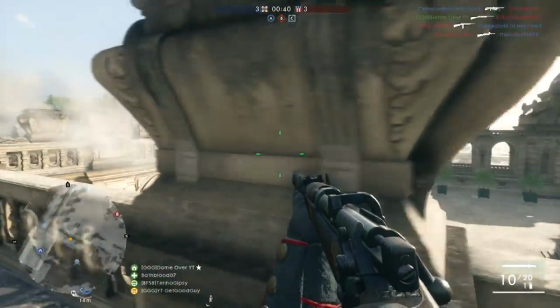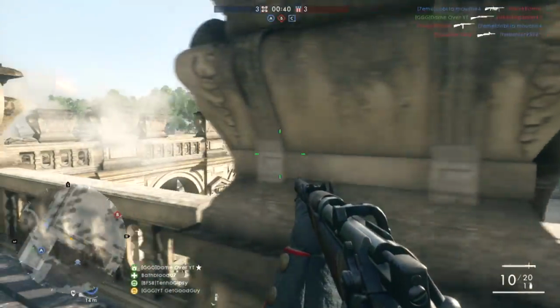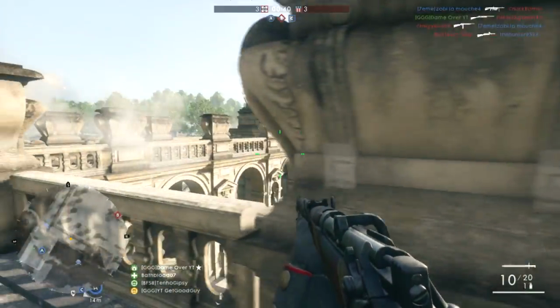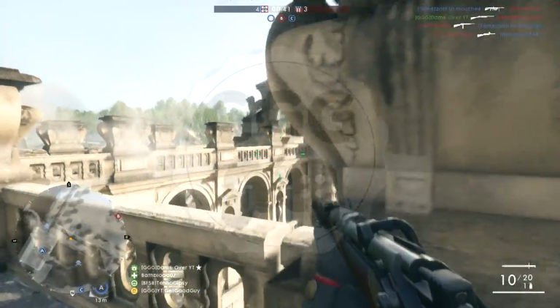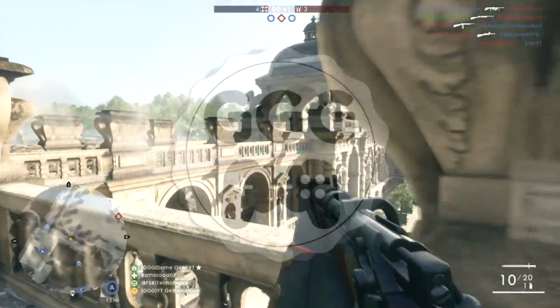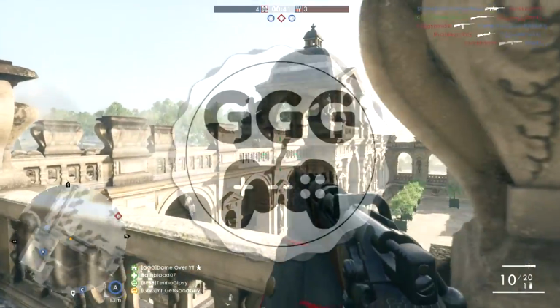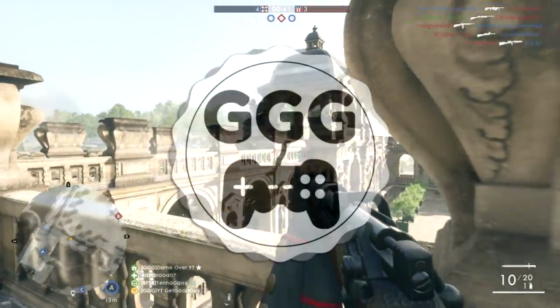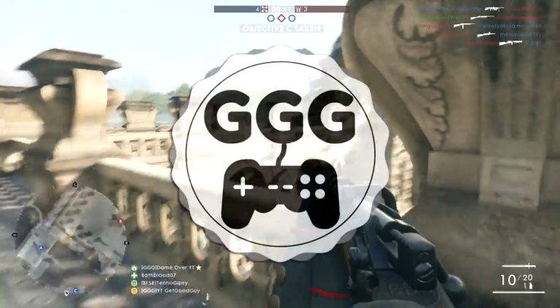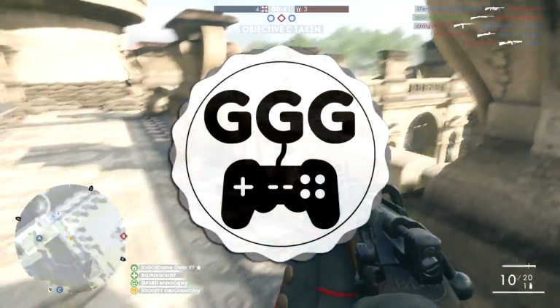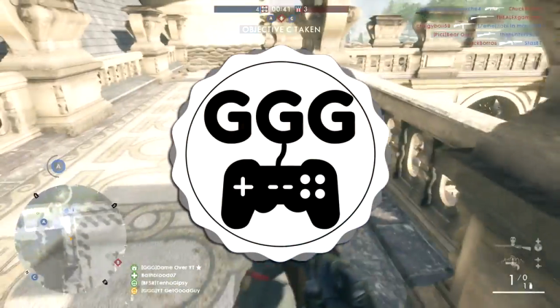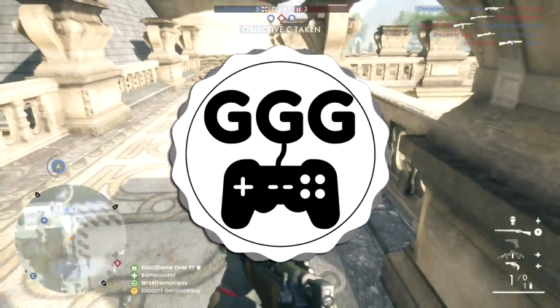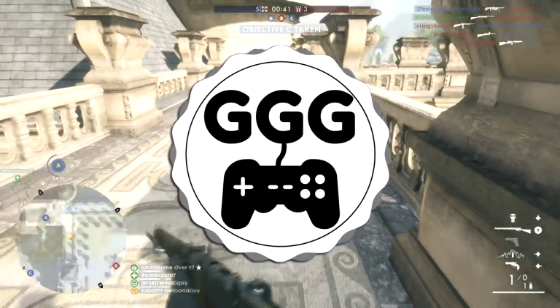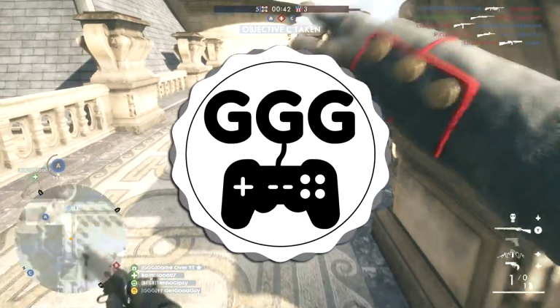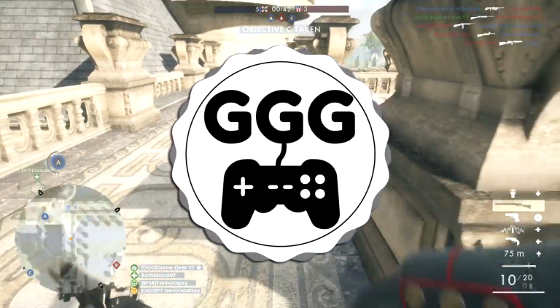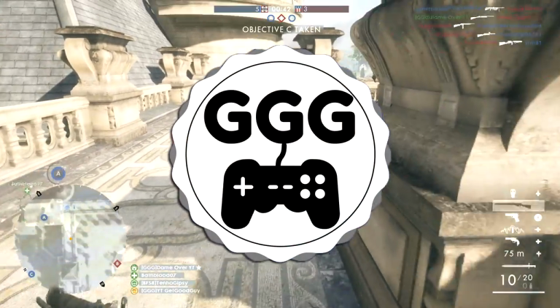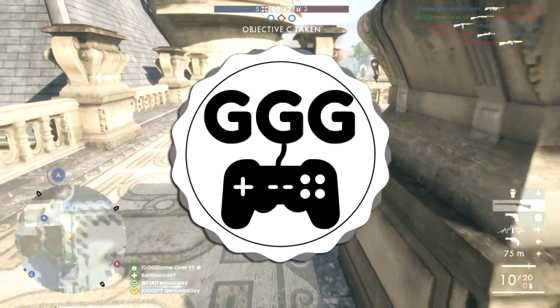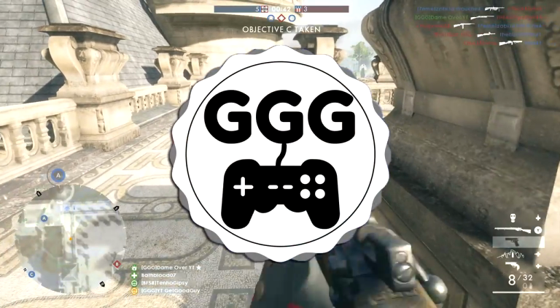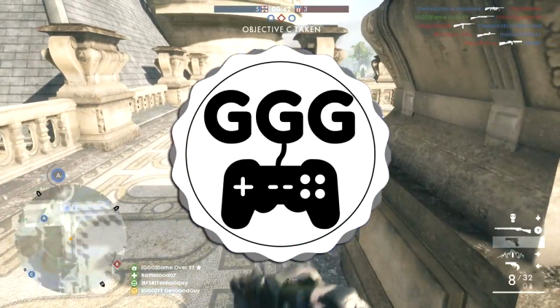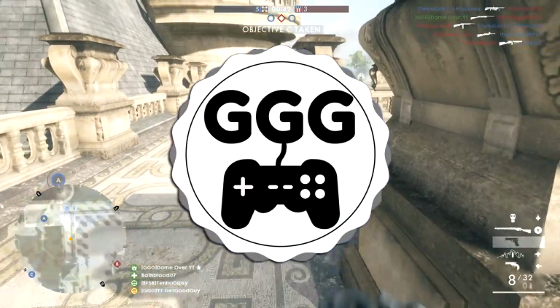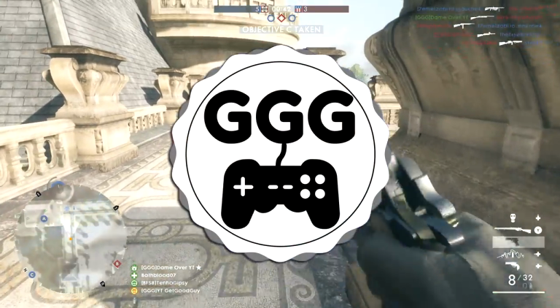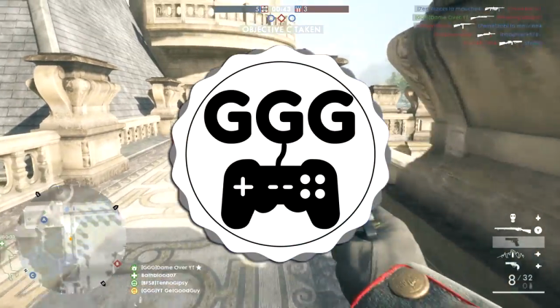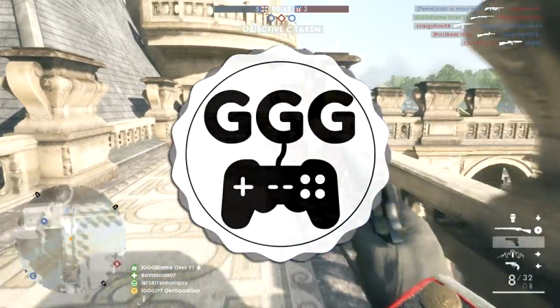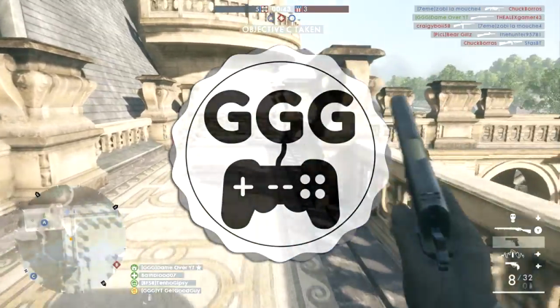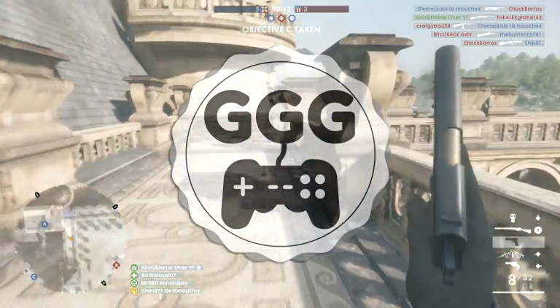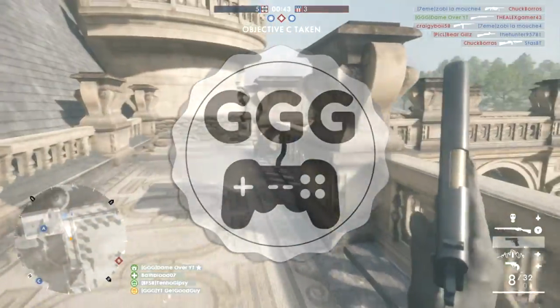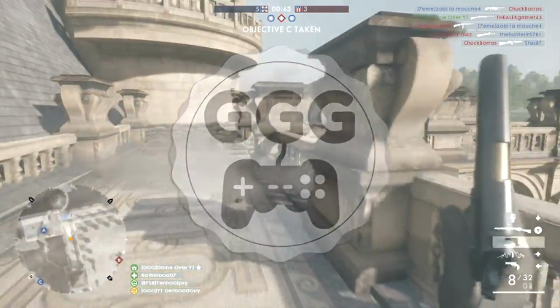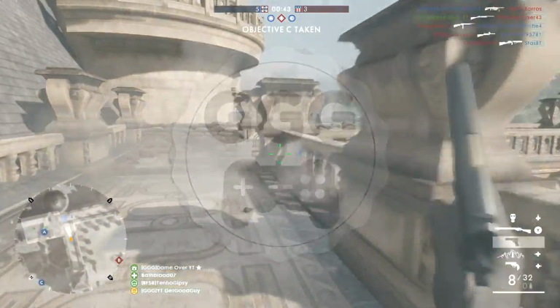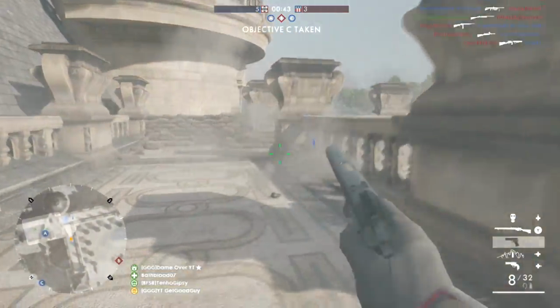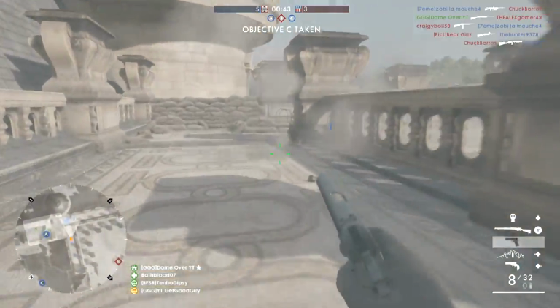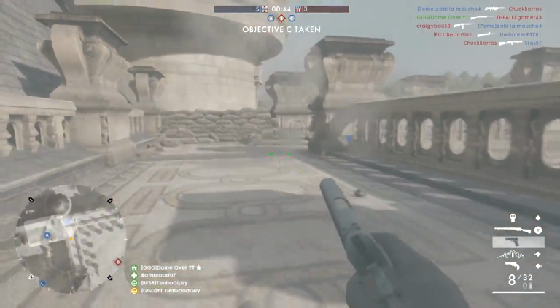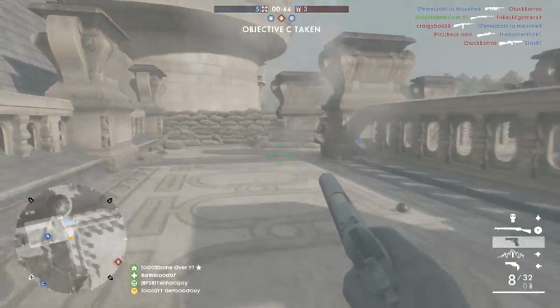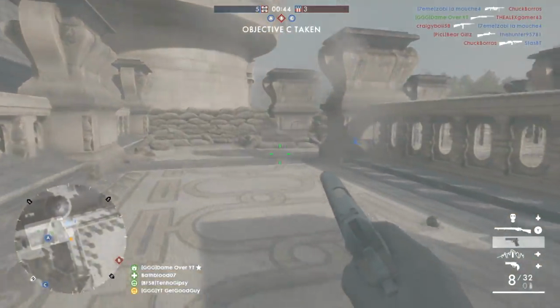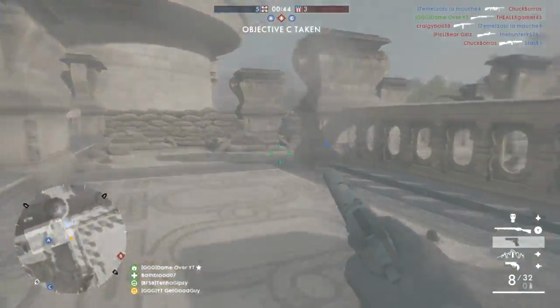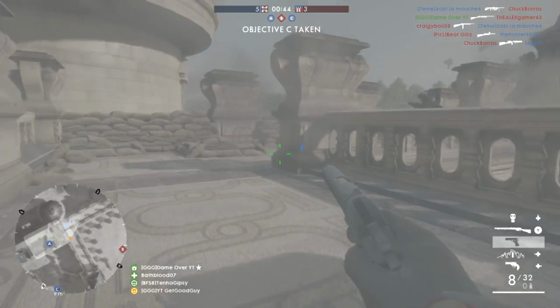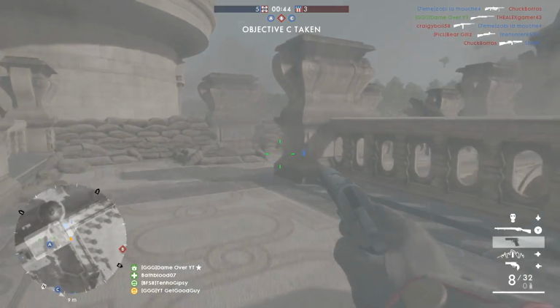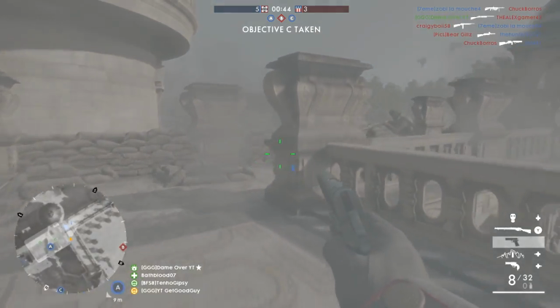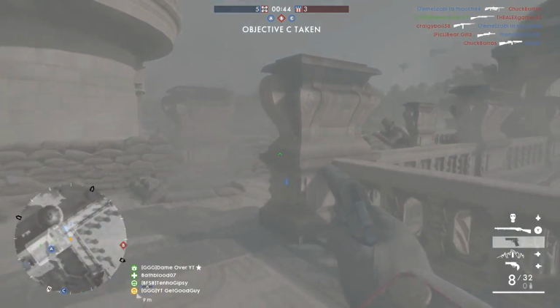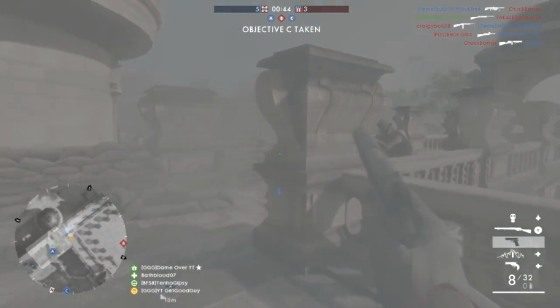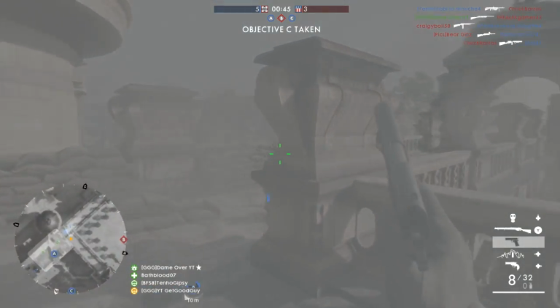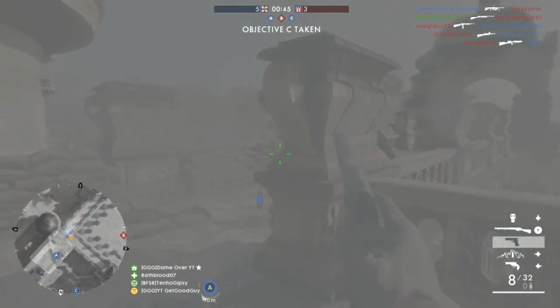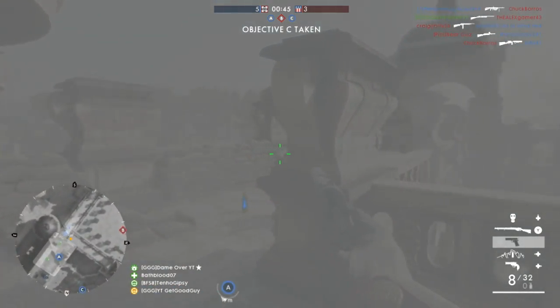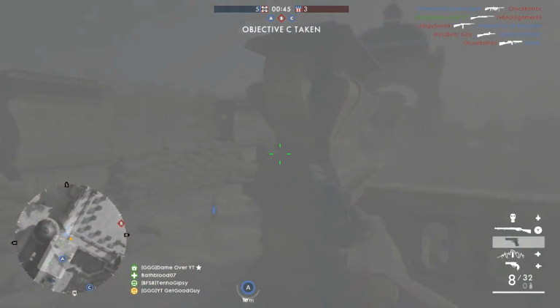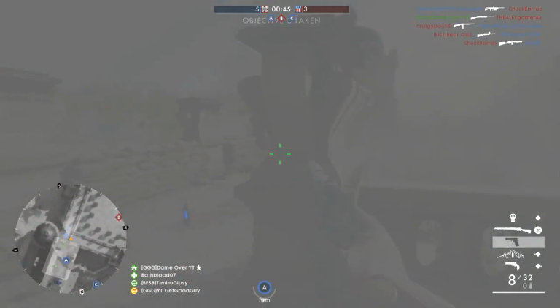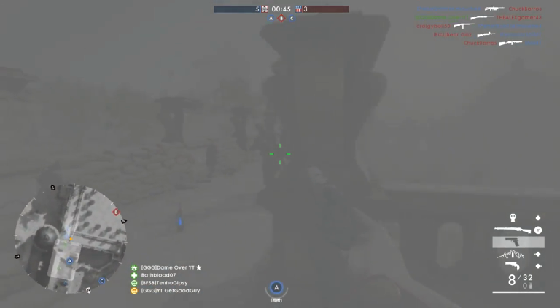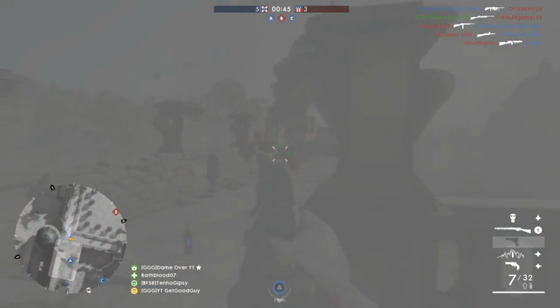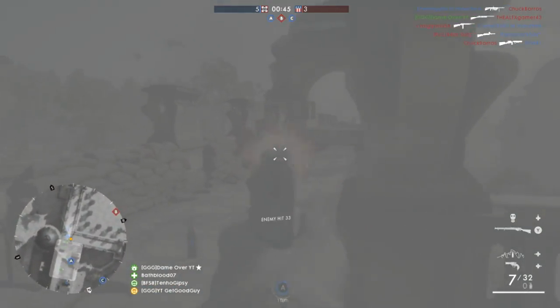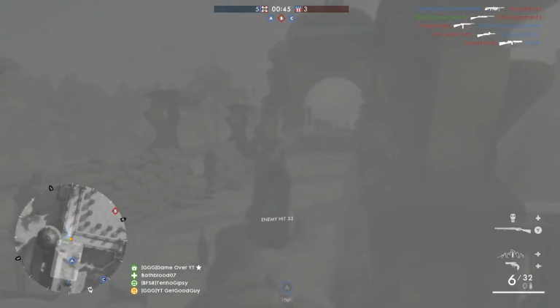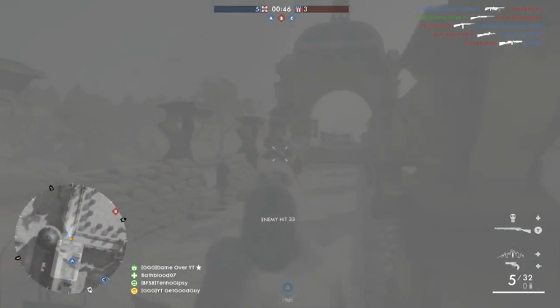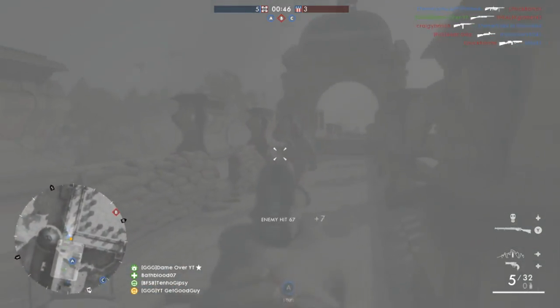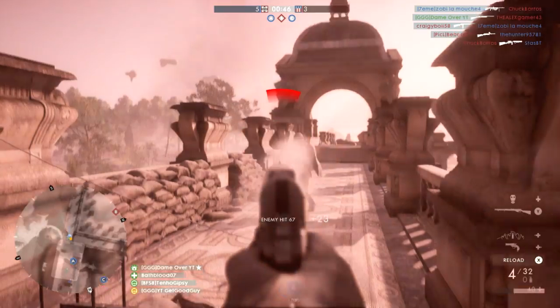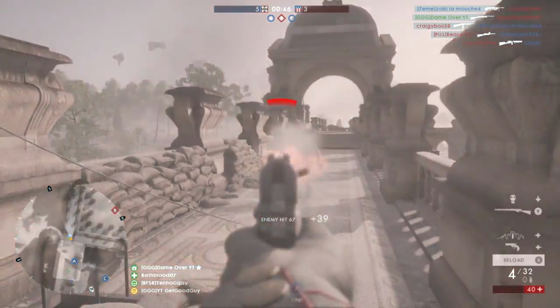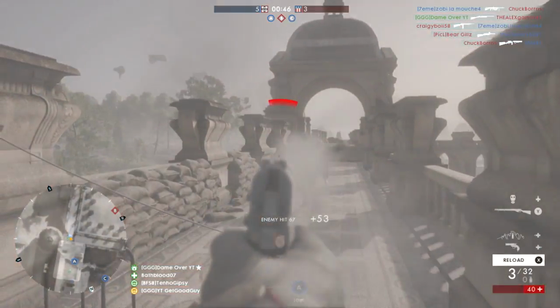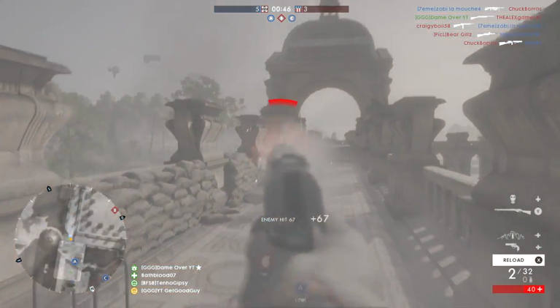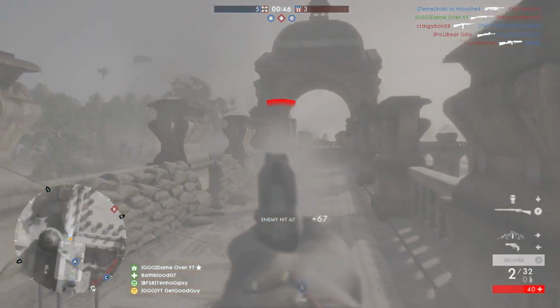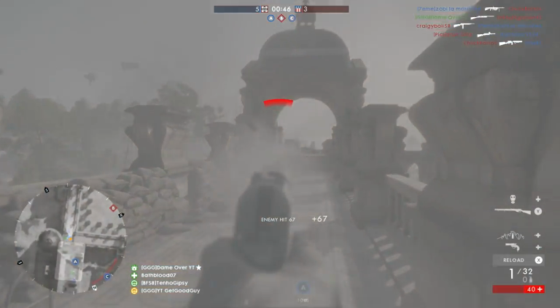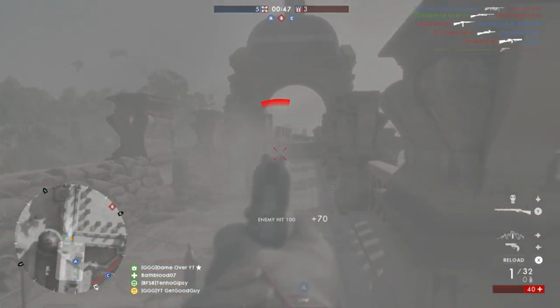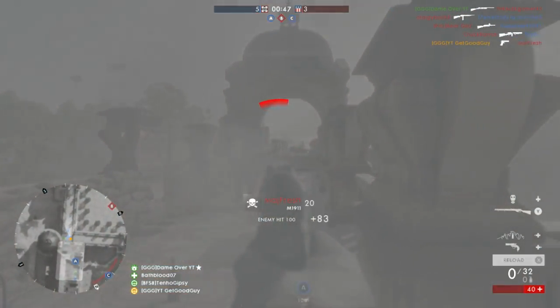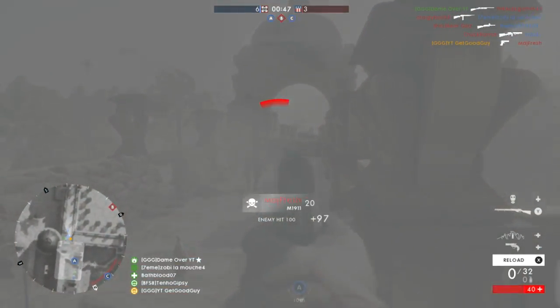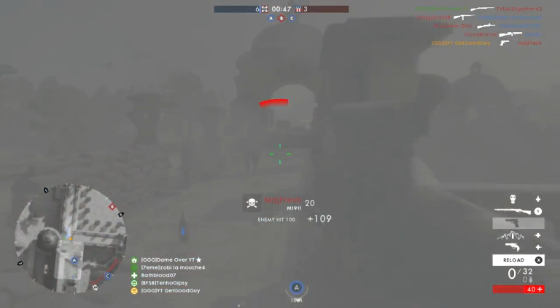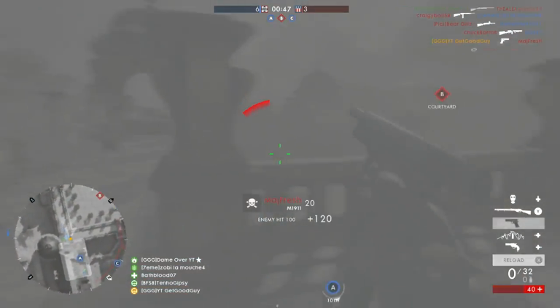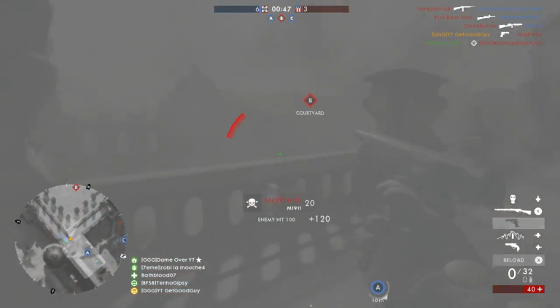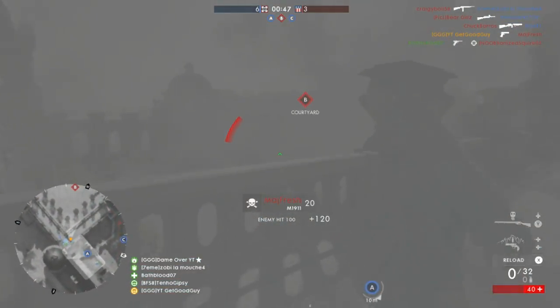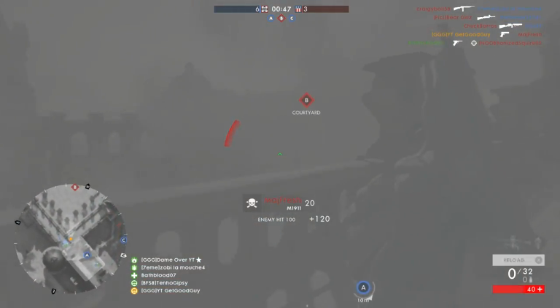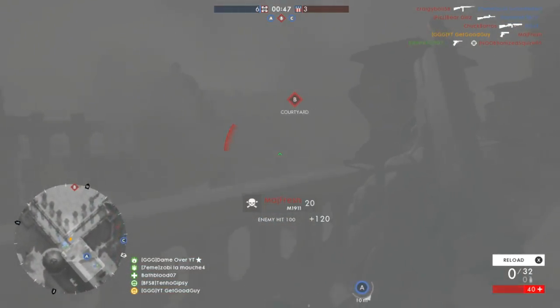Ladies and gentlemen, welcome to the video. Today I'm going to have a little talk to you about the Ninja Vanish Gadget — that being the Smoke Grenade.